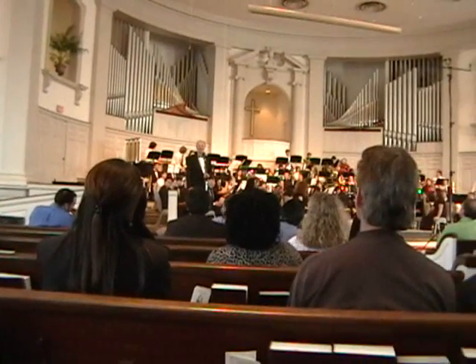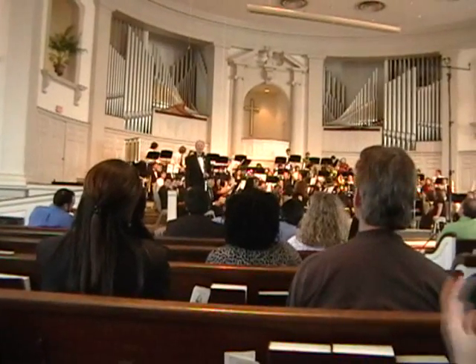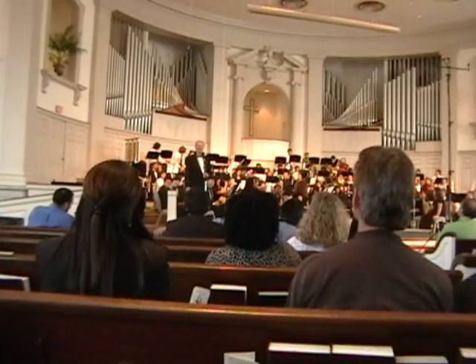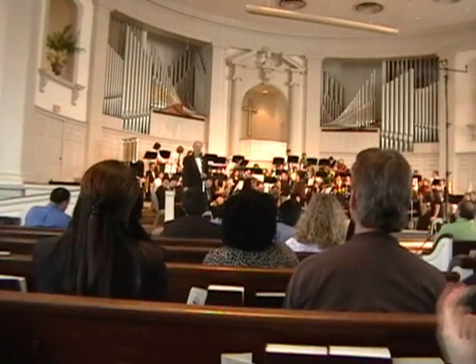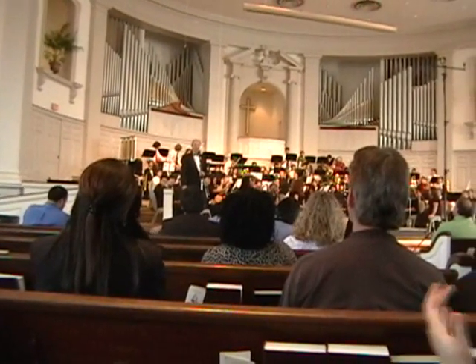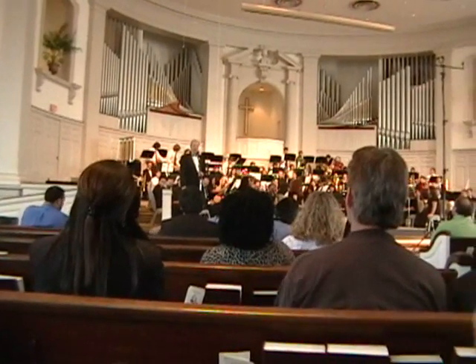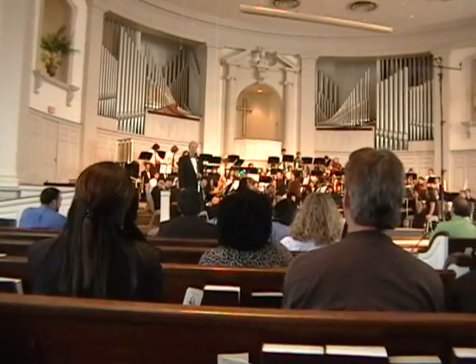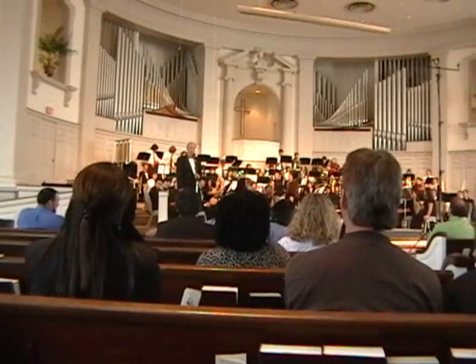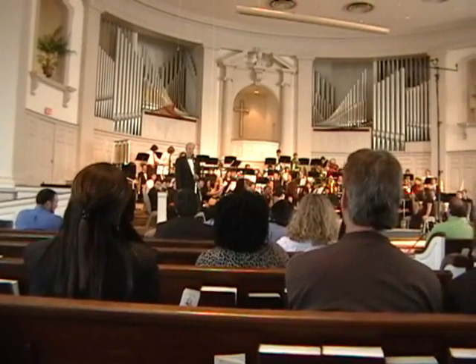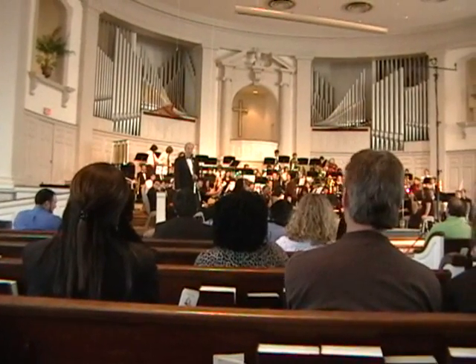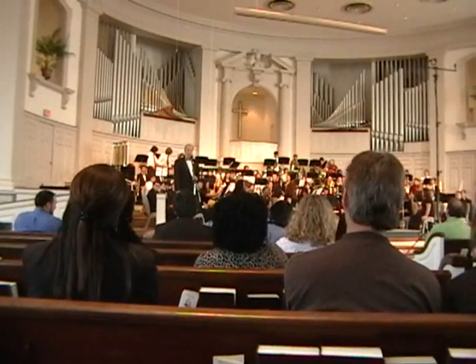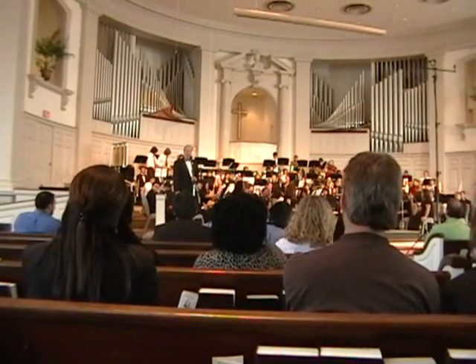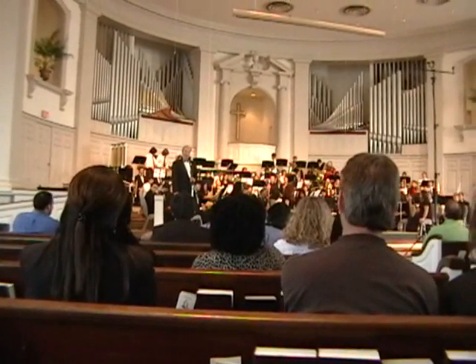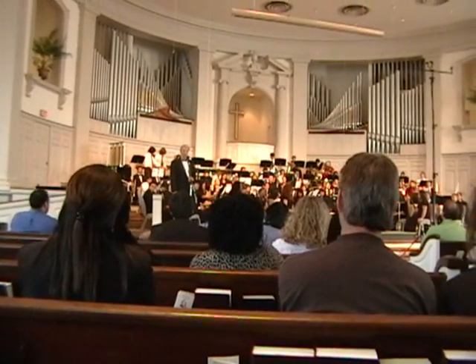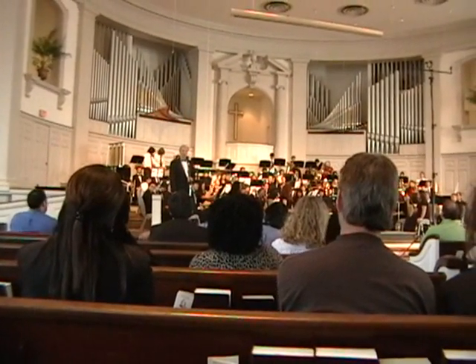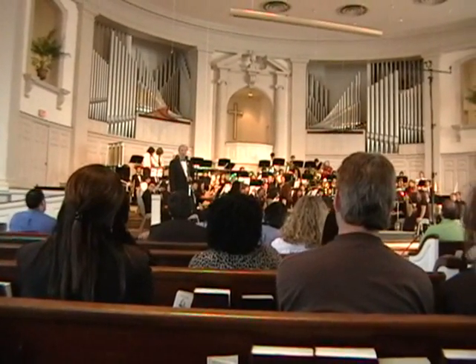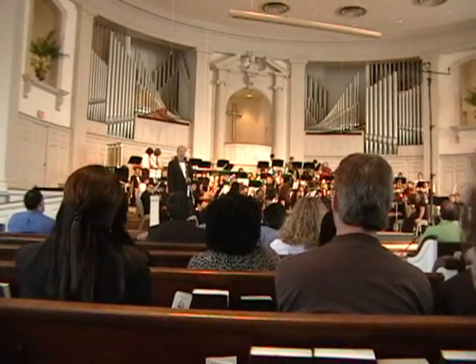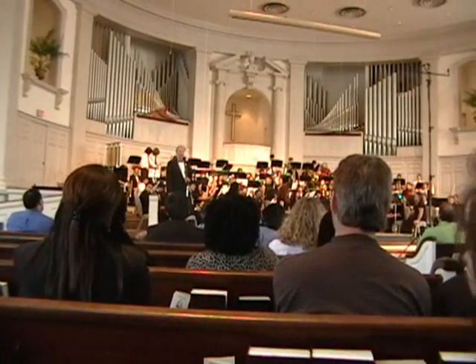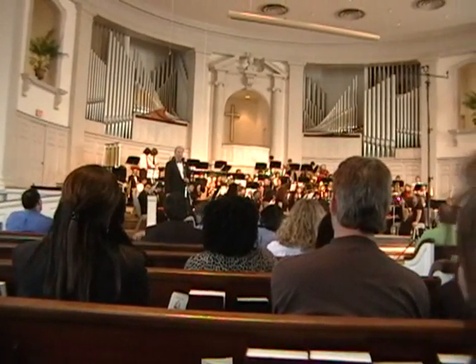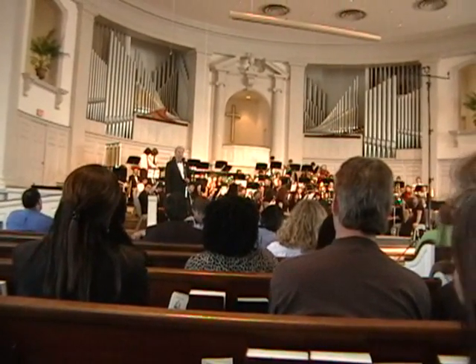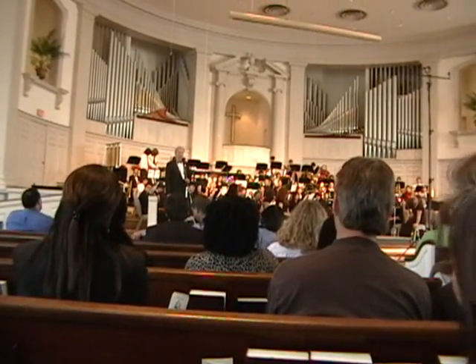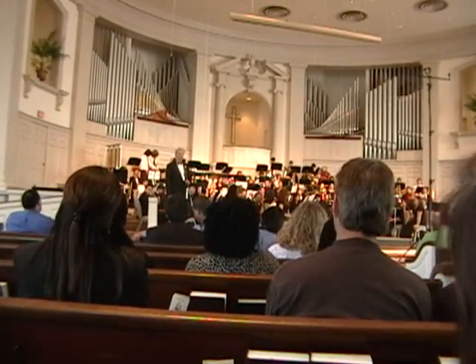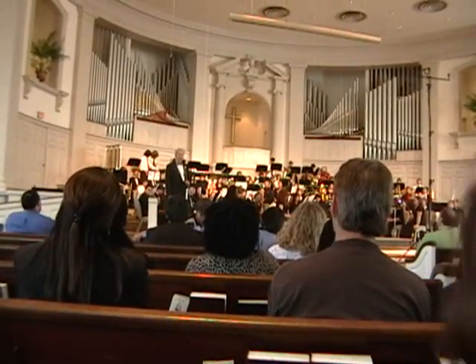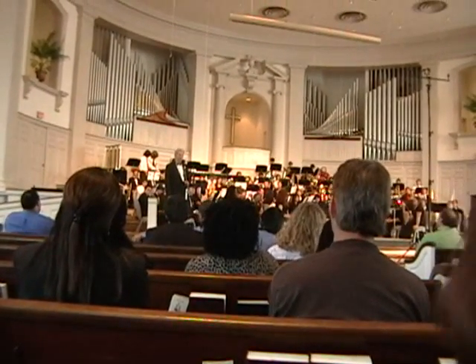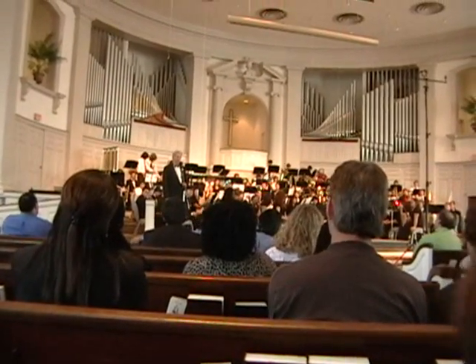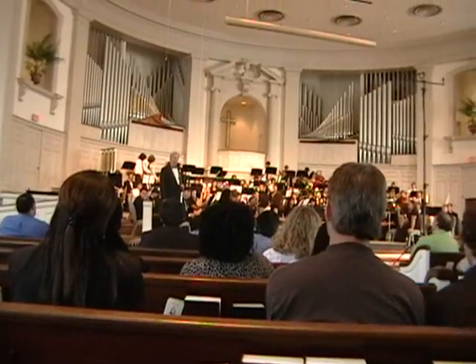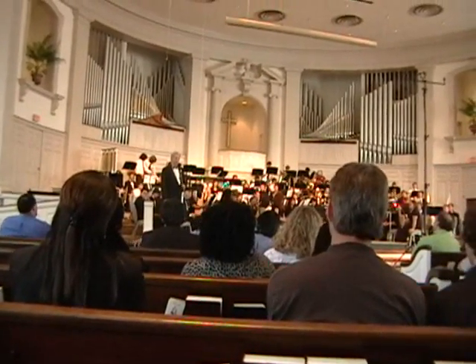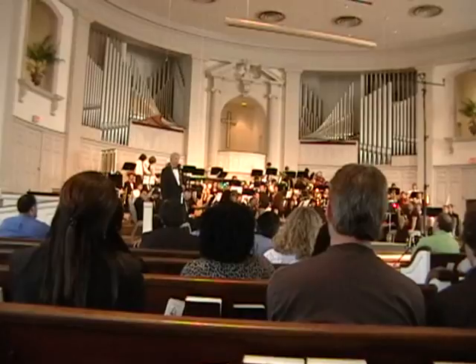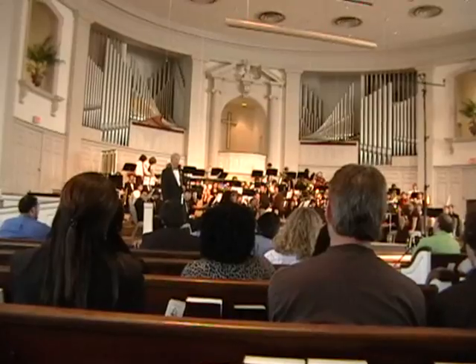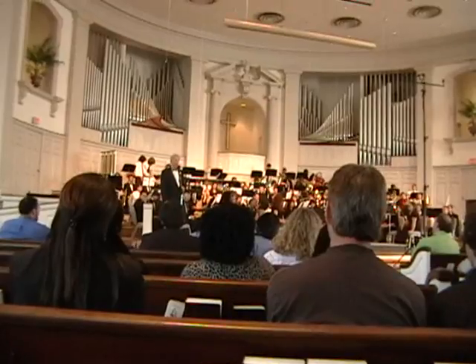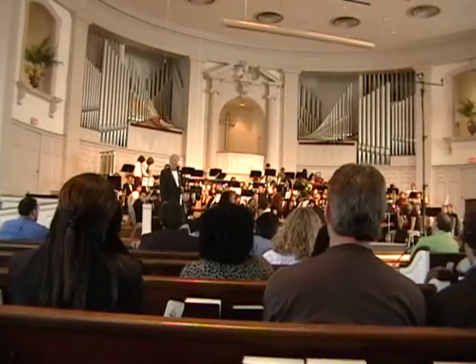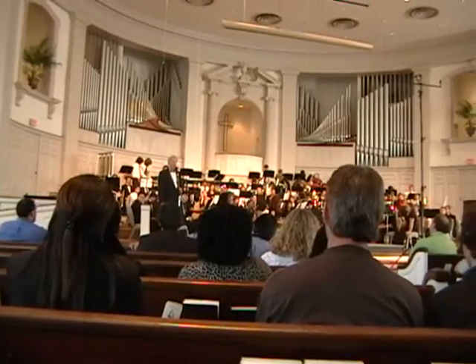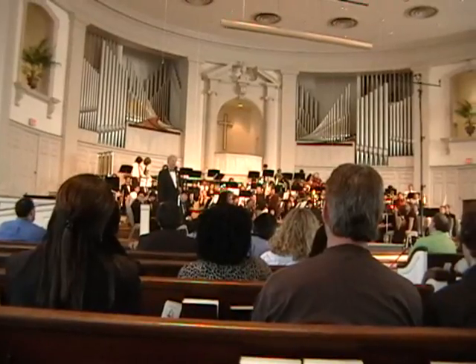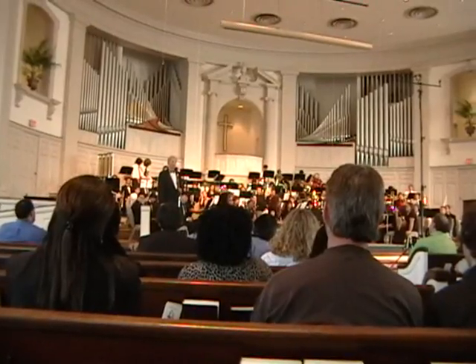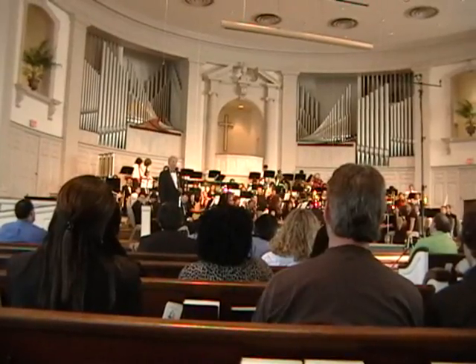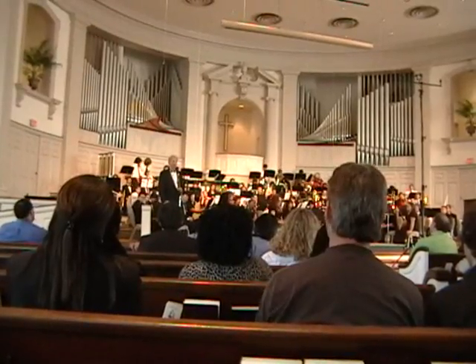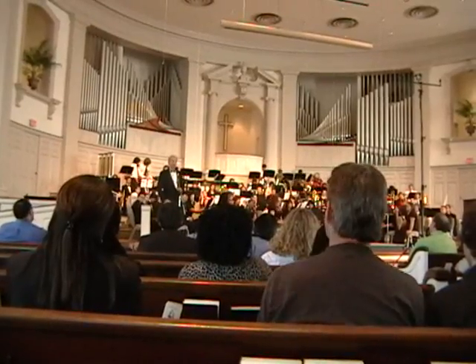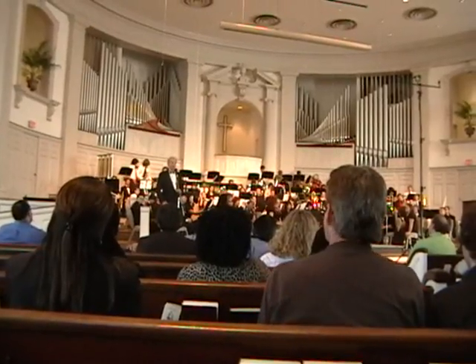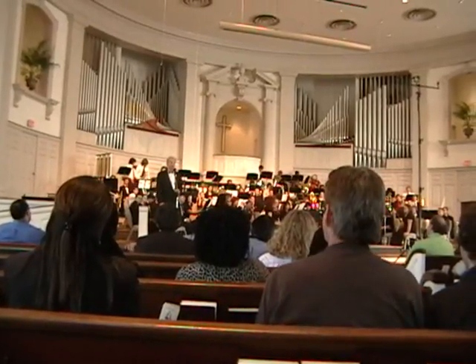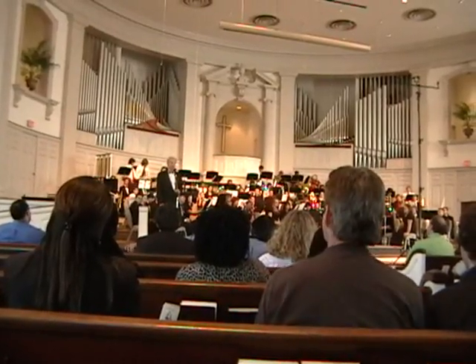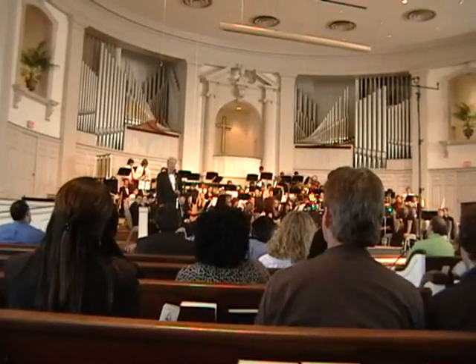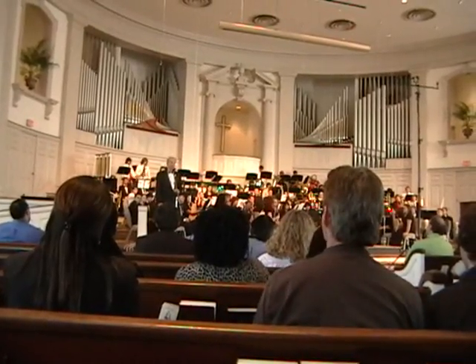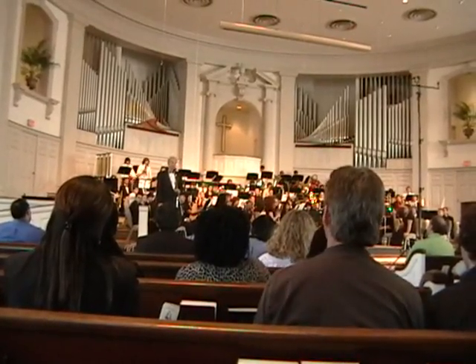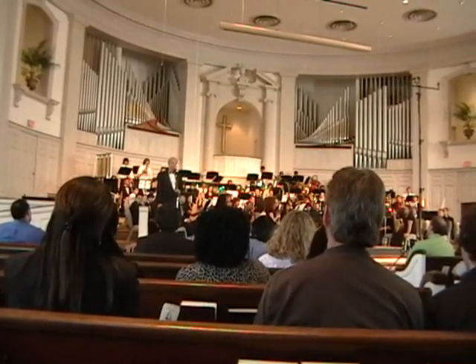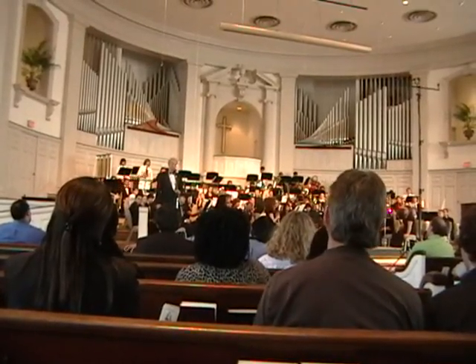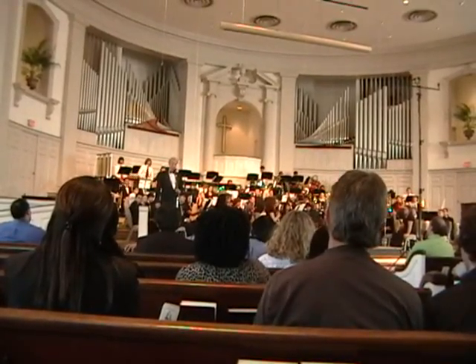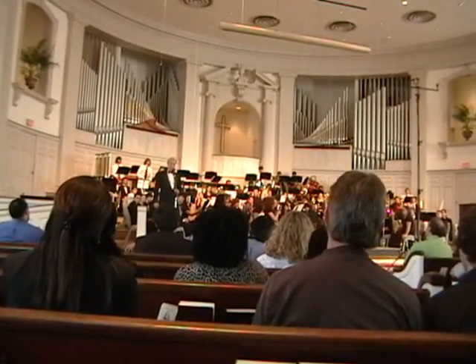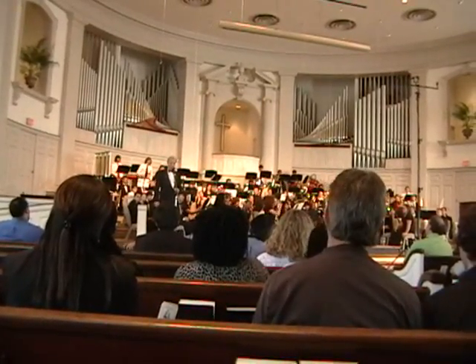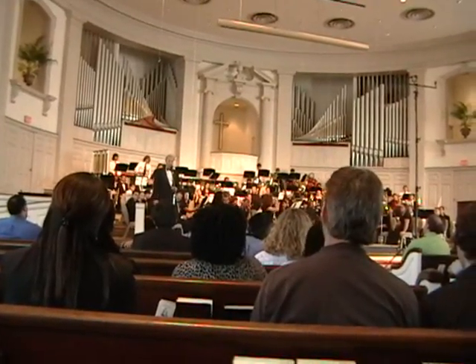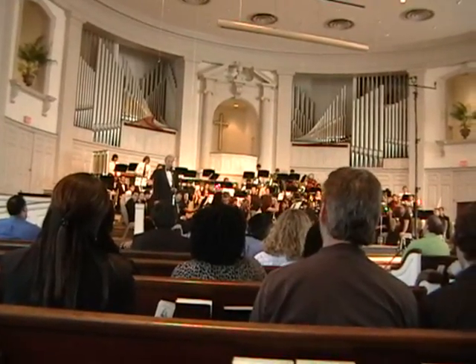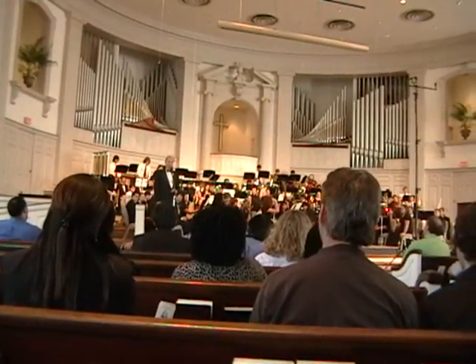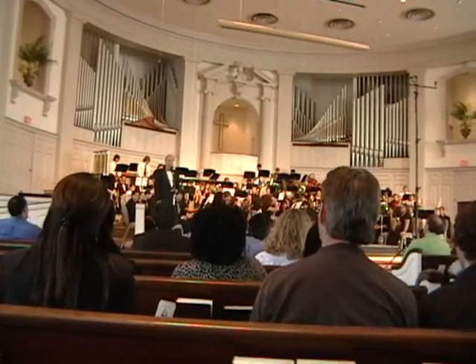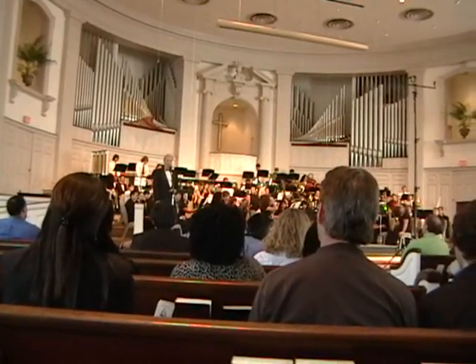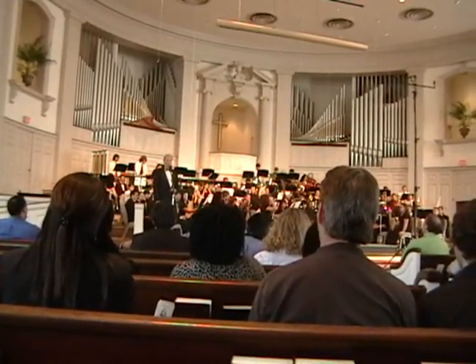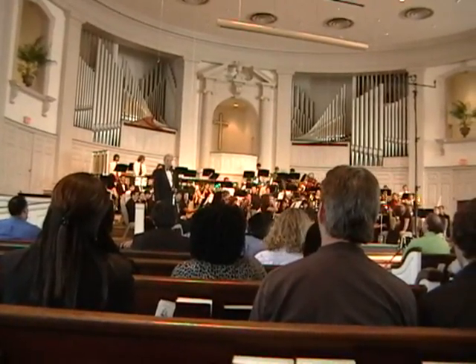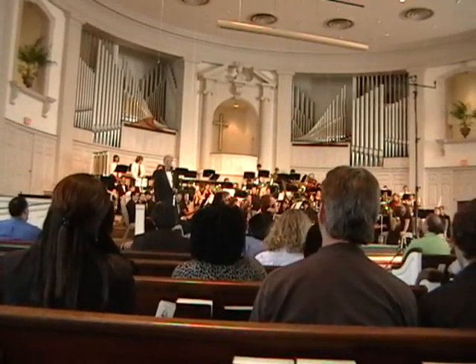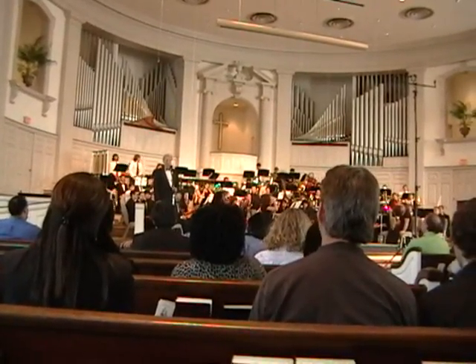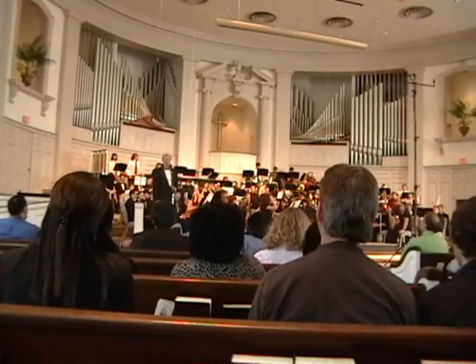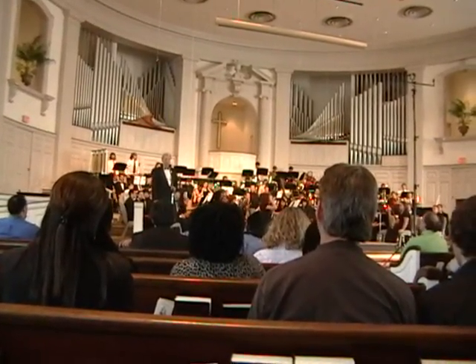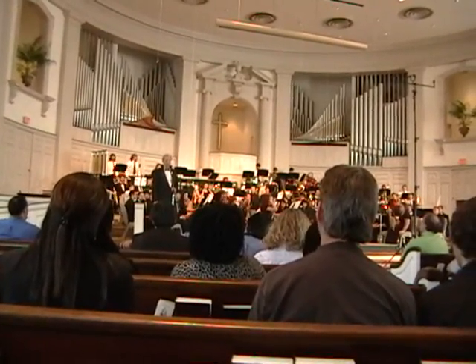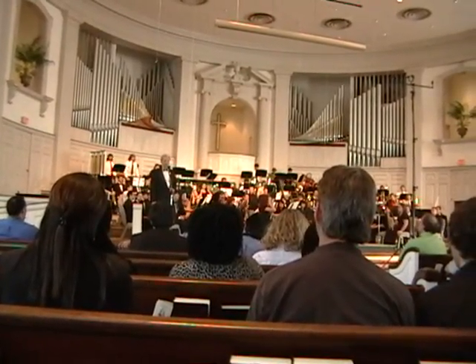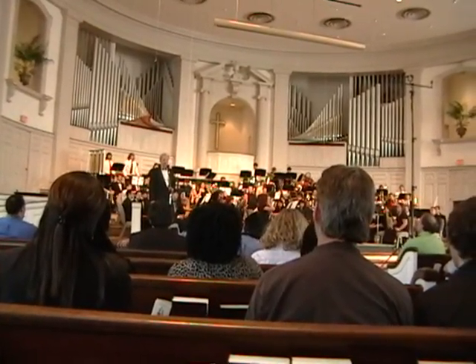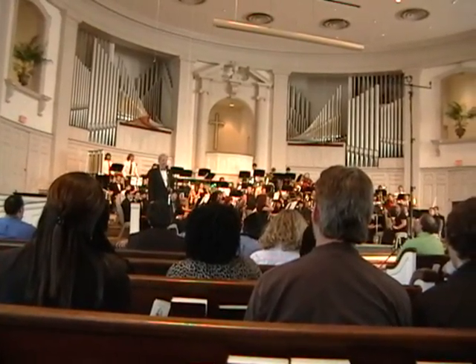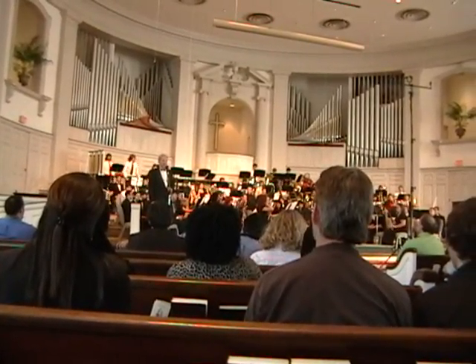The next piece is a standard in the band repertoire — Gustav Holst, probably the most well-known for his orchestral suite, Planets.